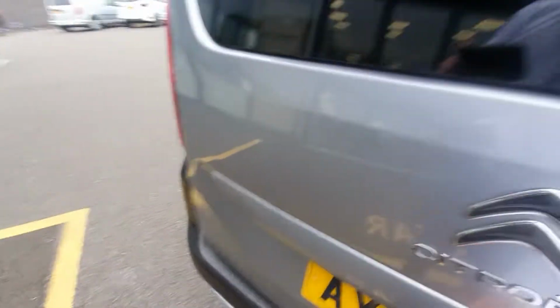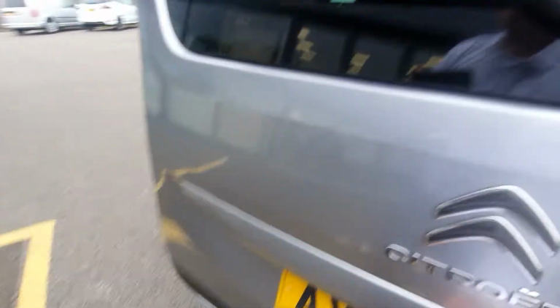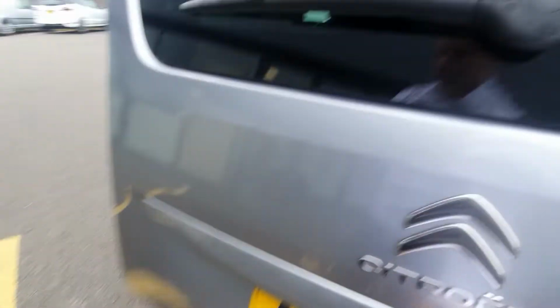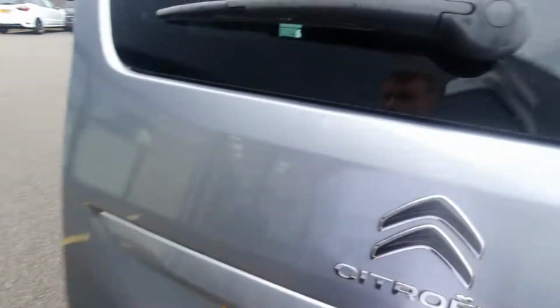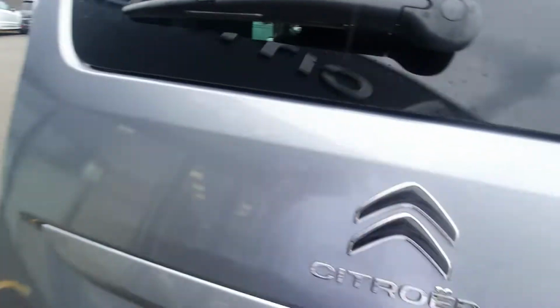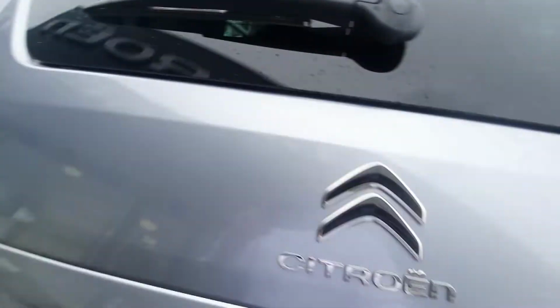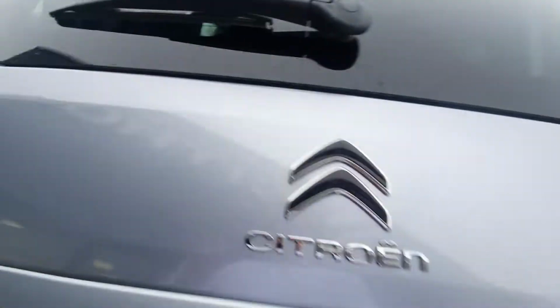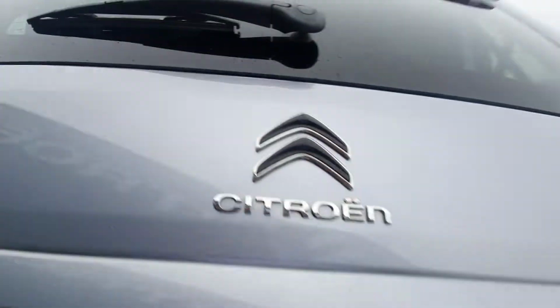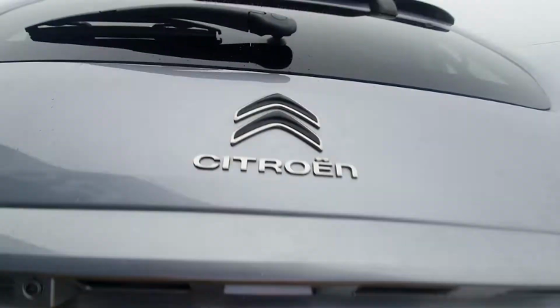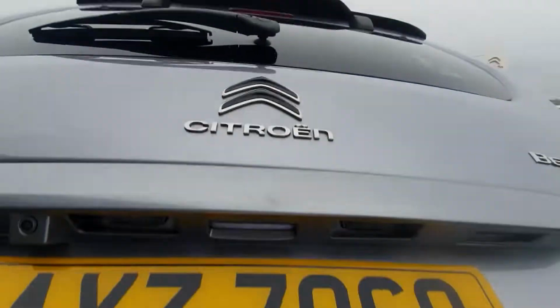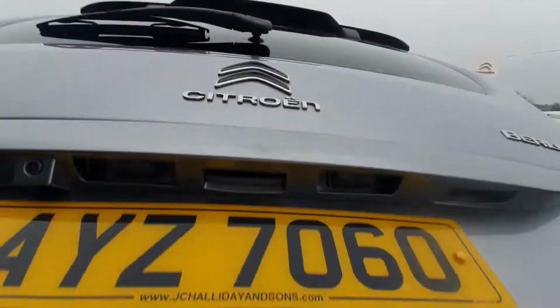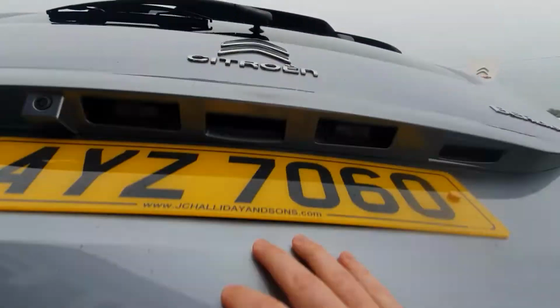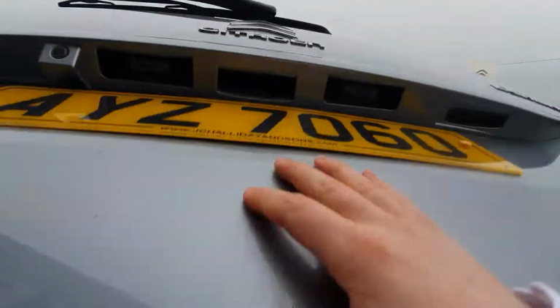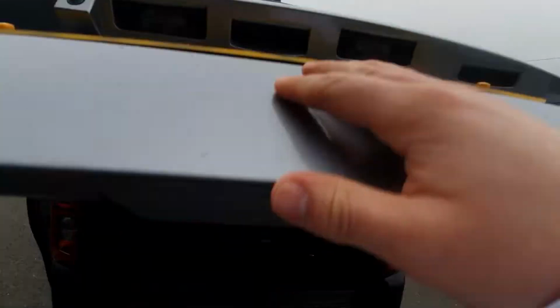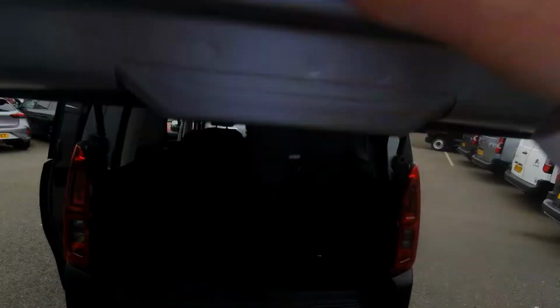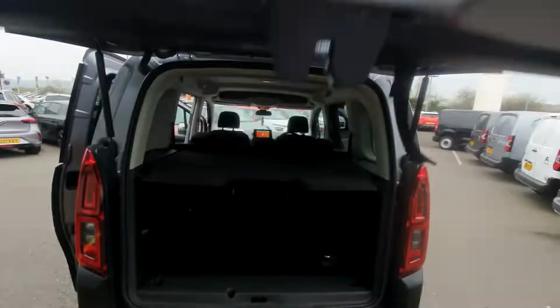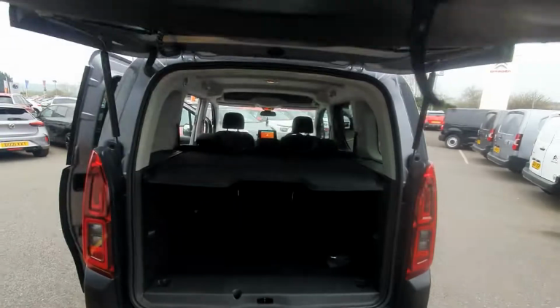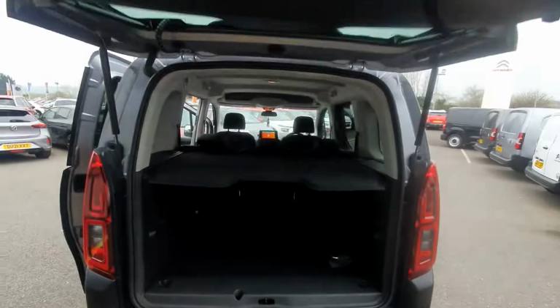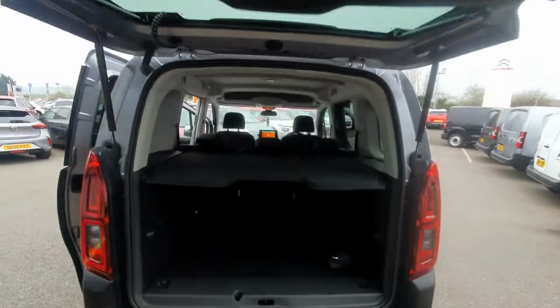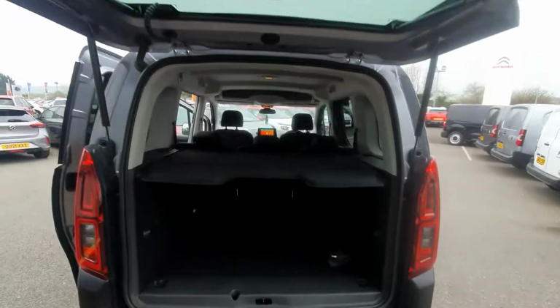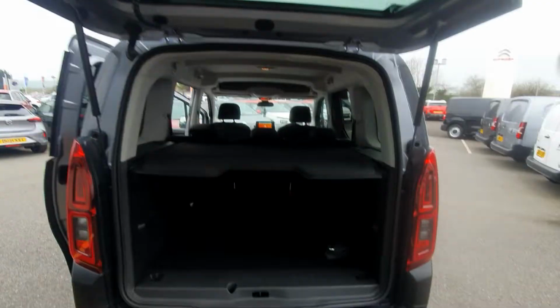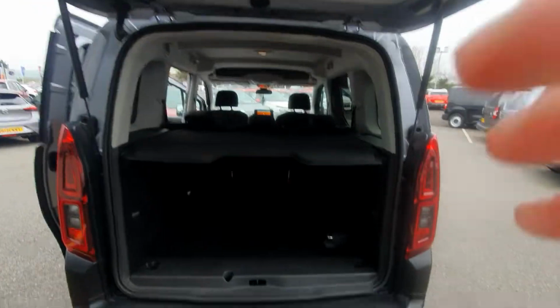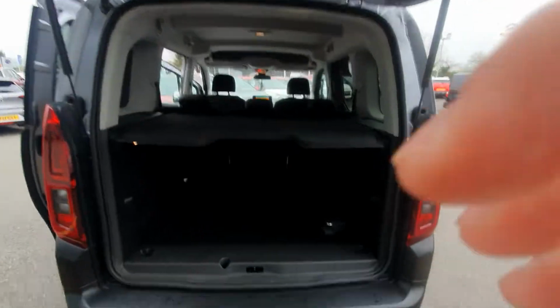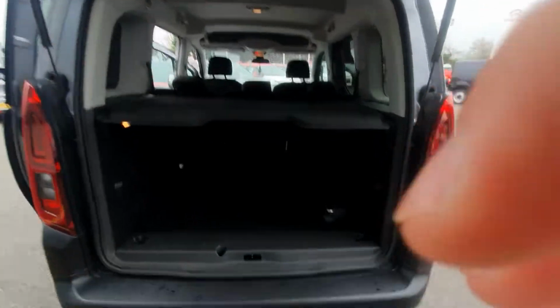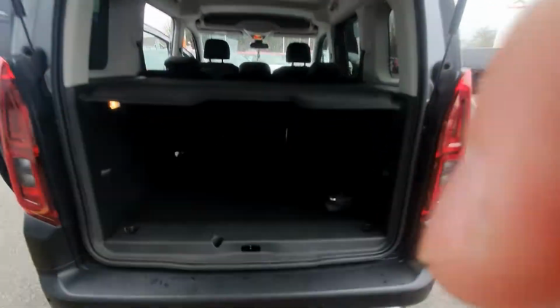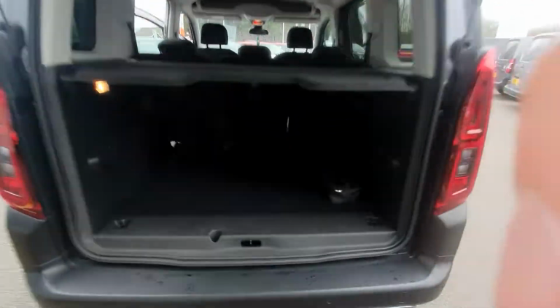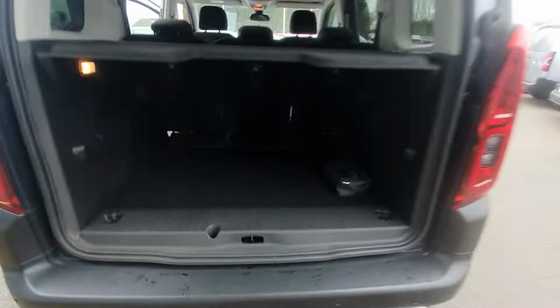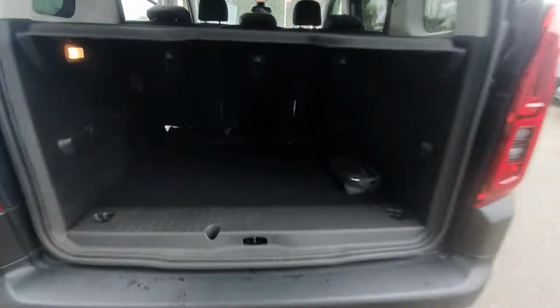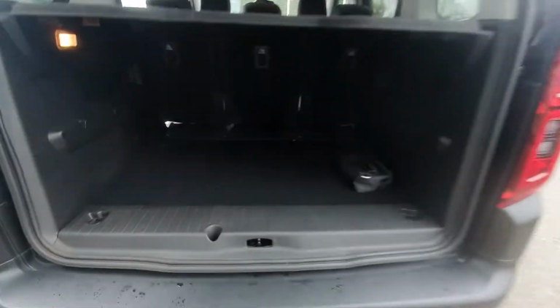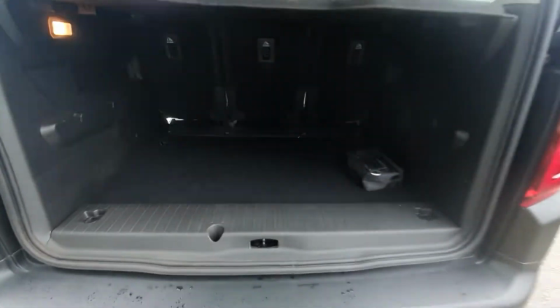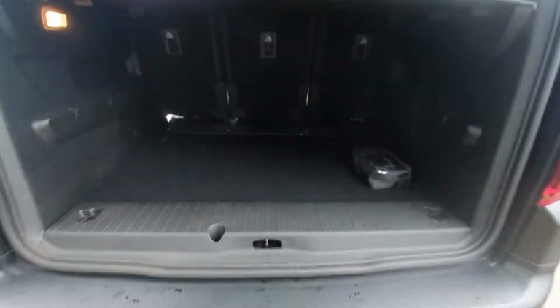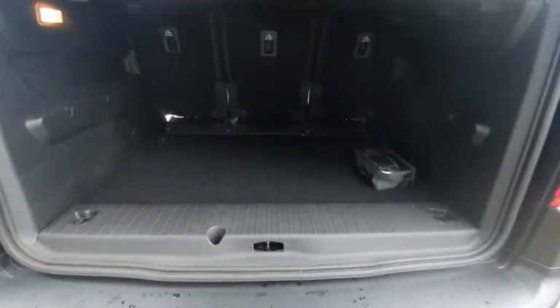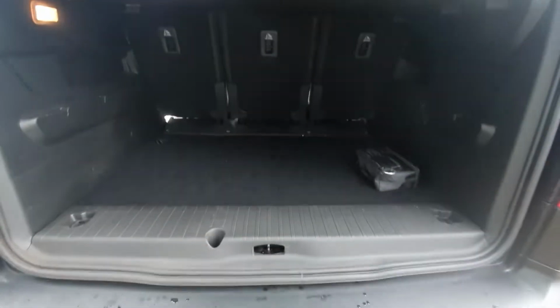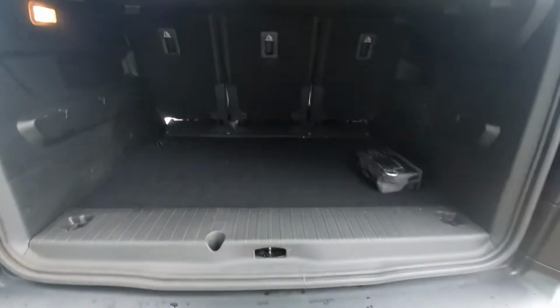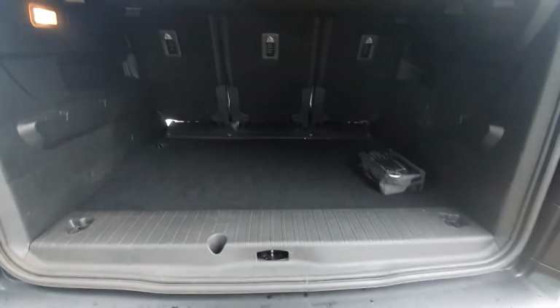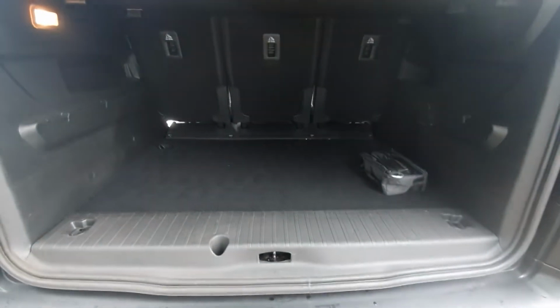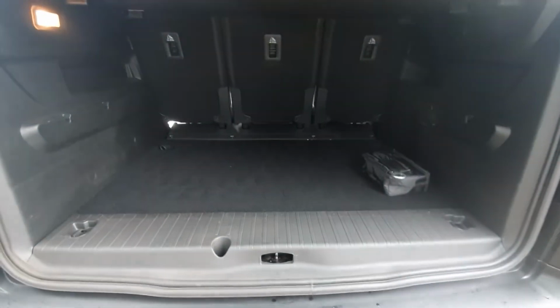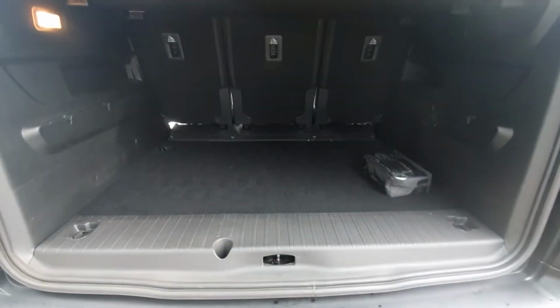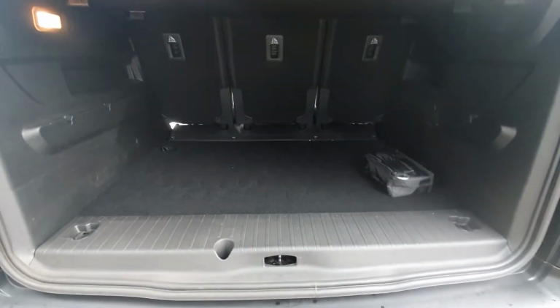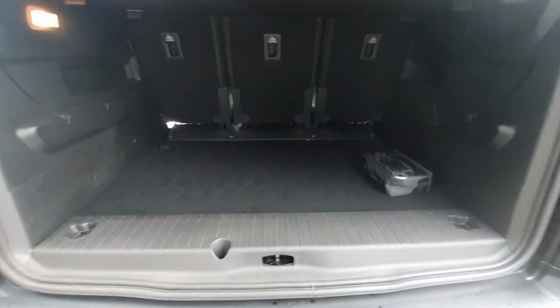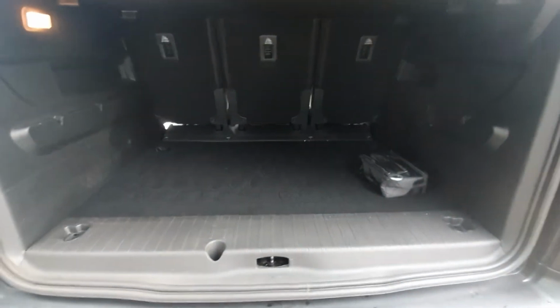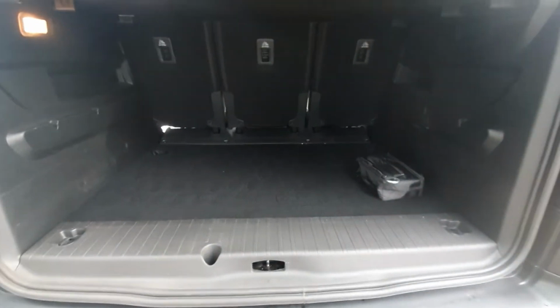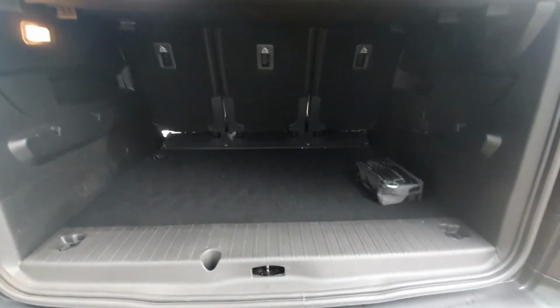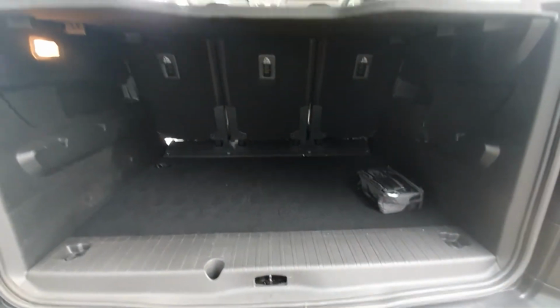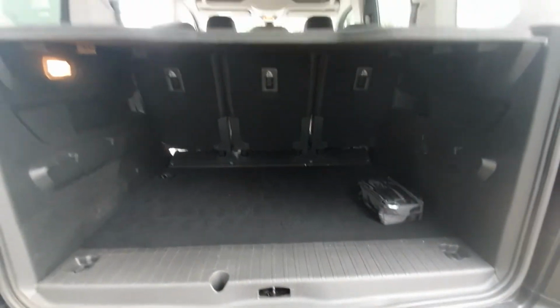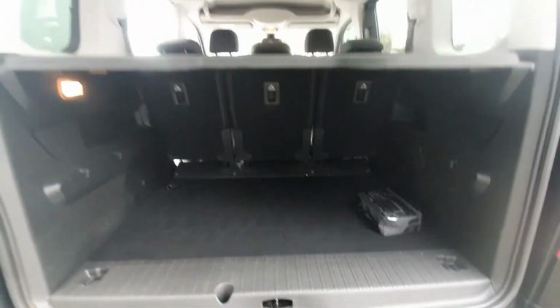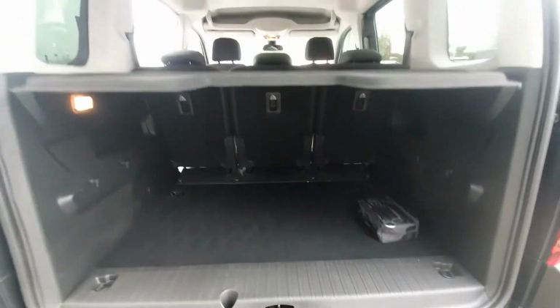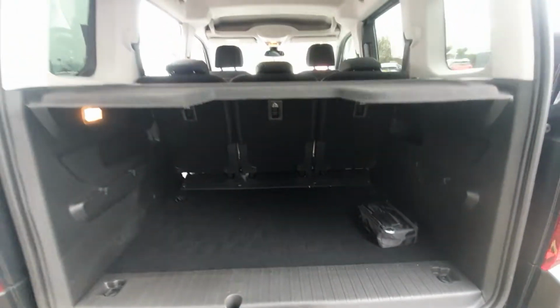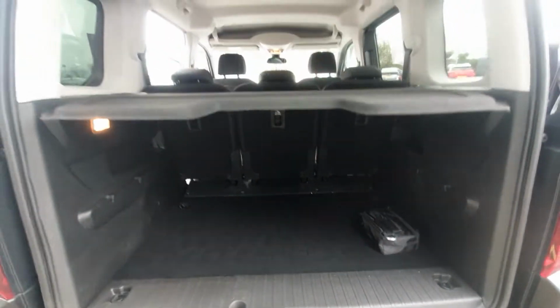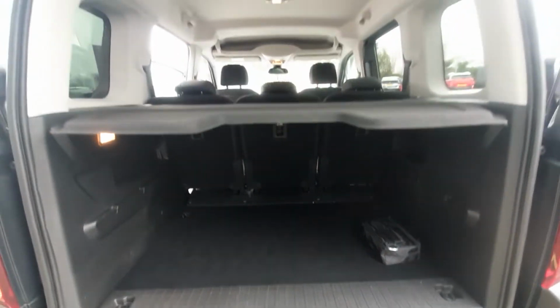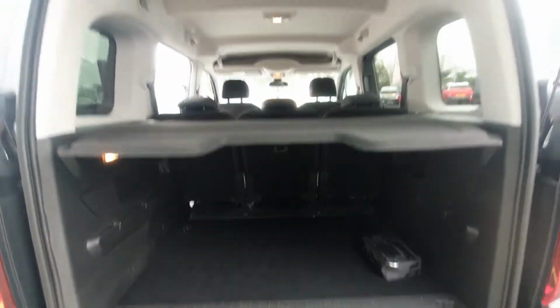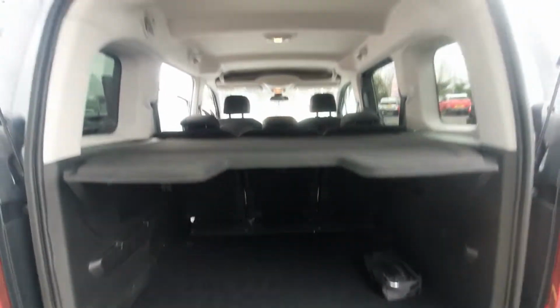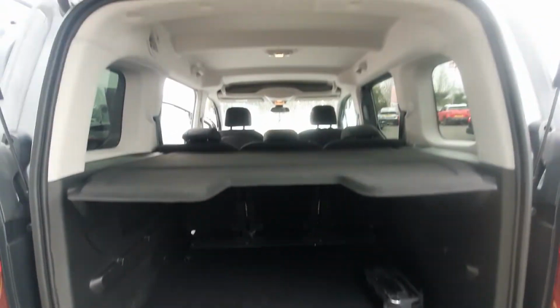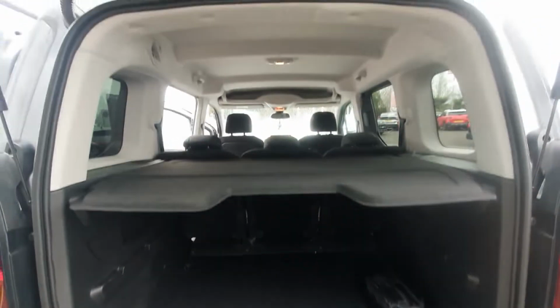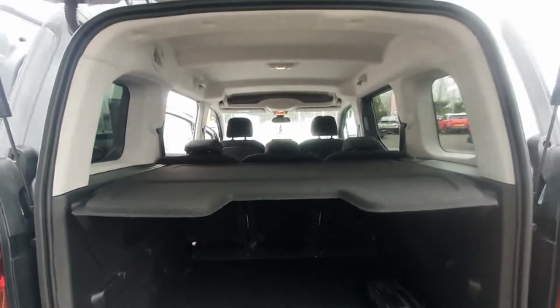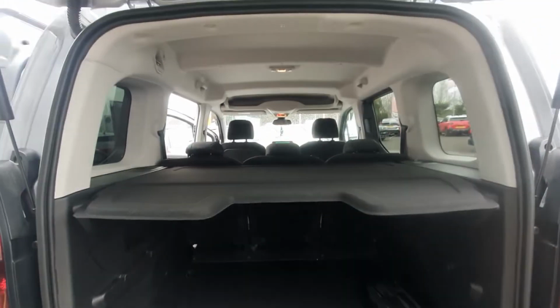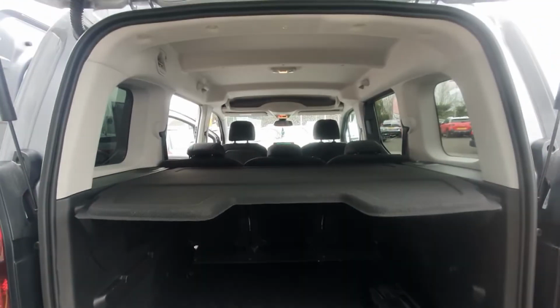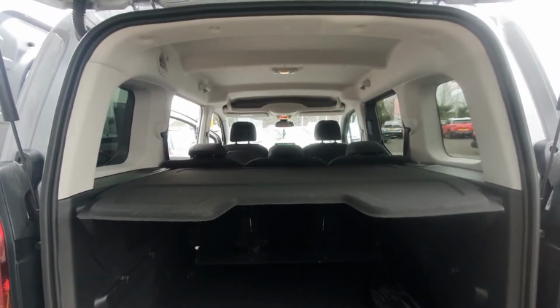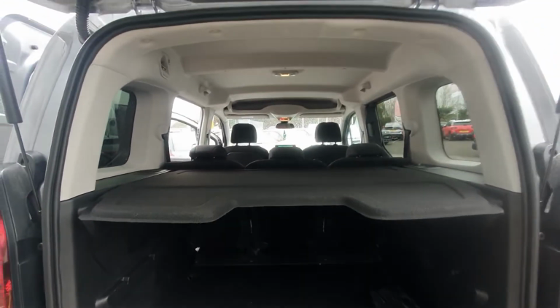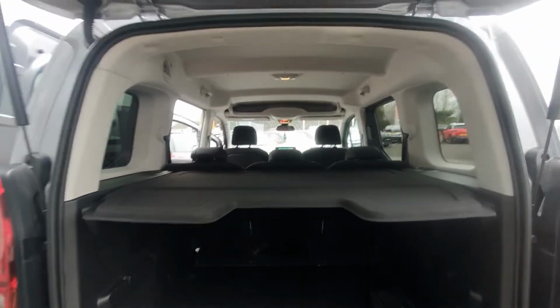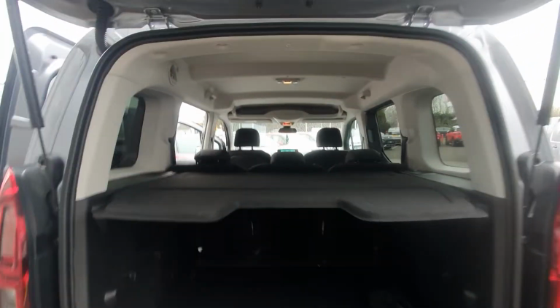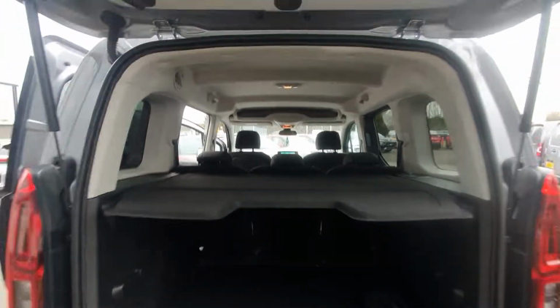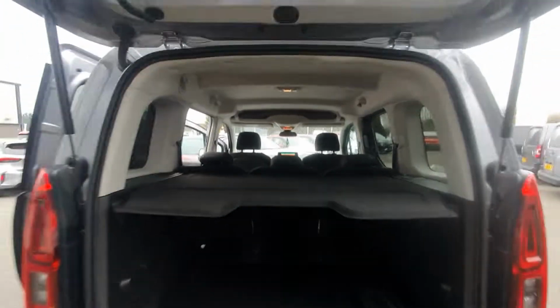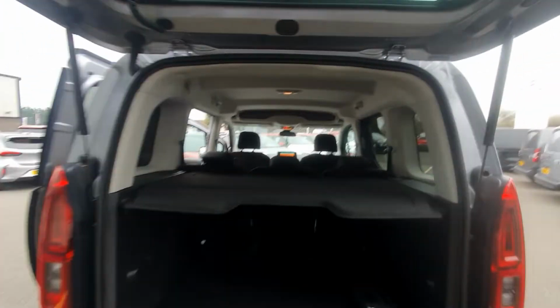Moving on around to the back, popping the boot — there you have plenty of space in the back, you can see right through.